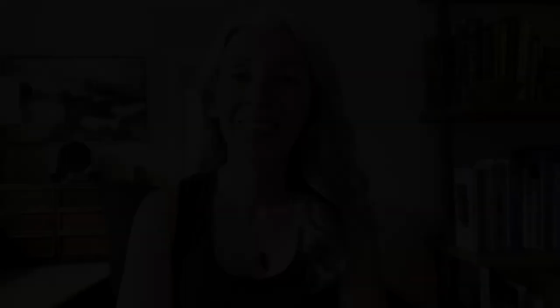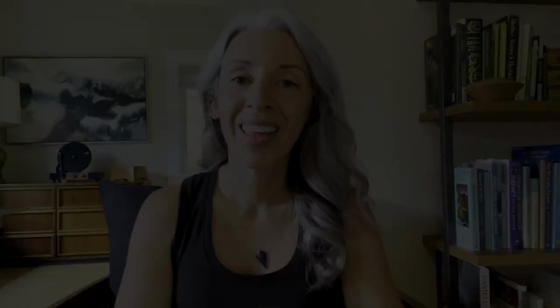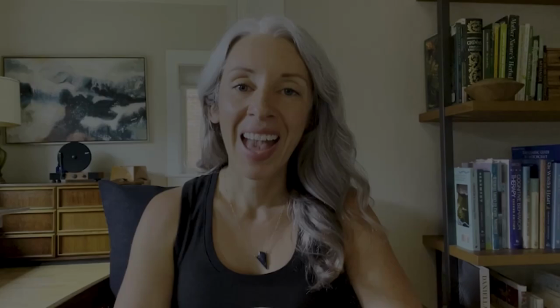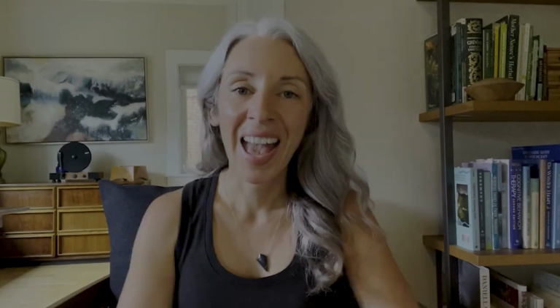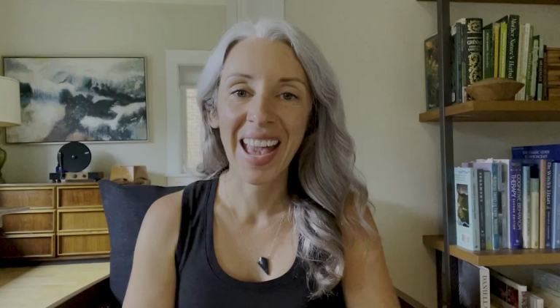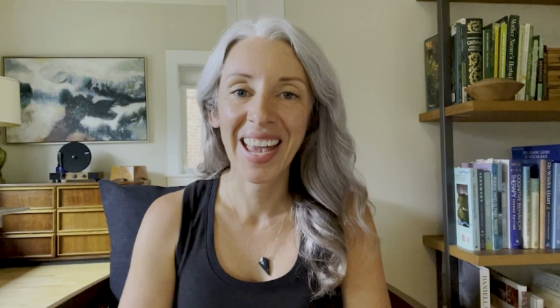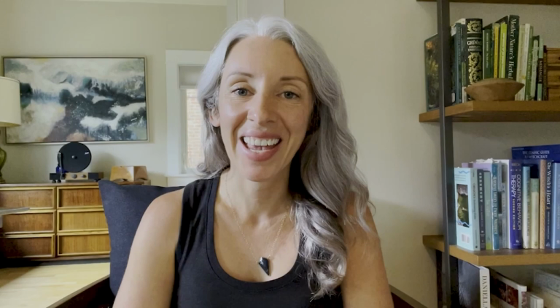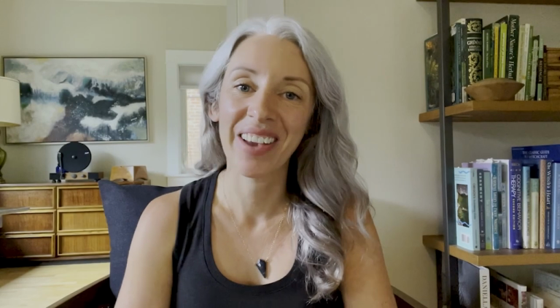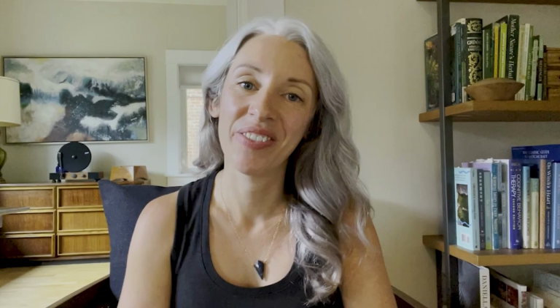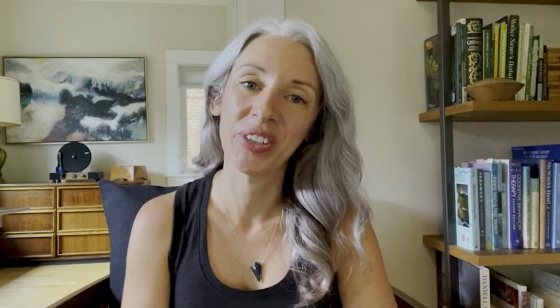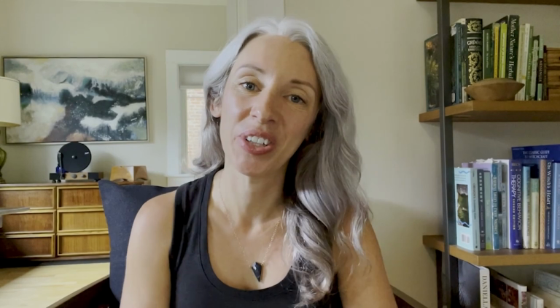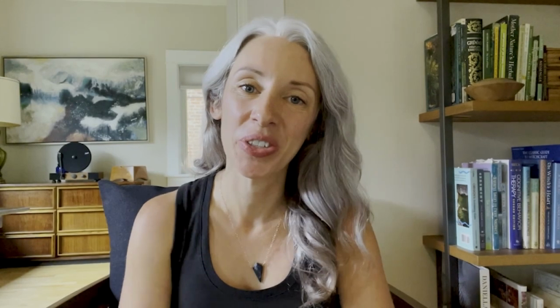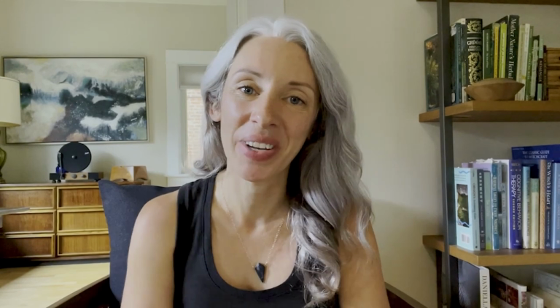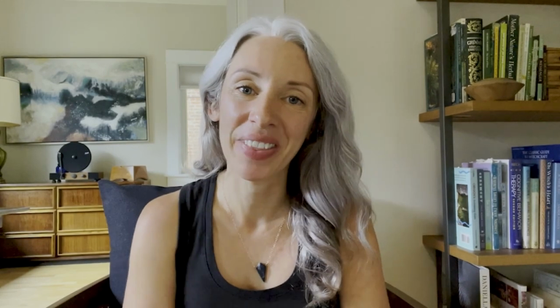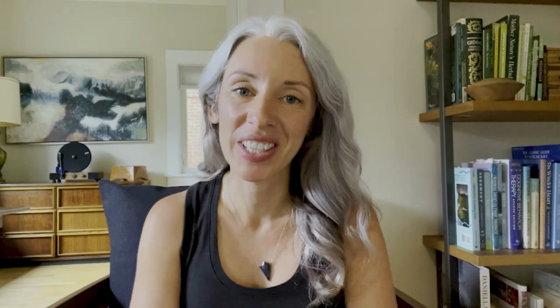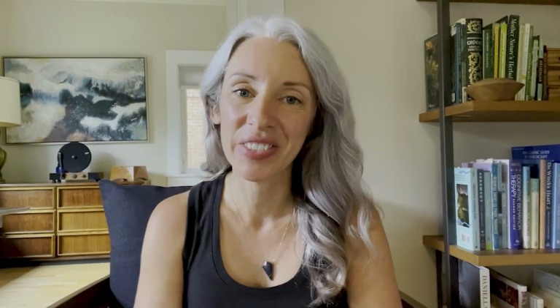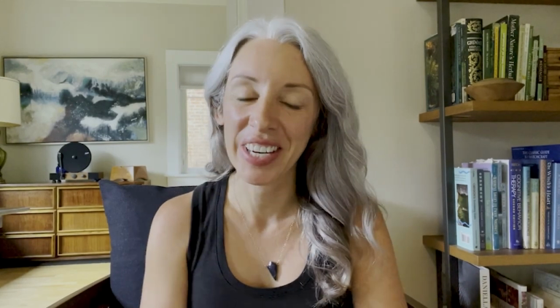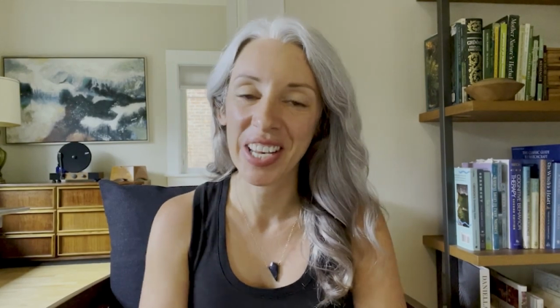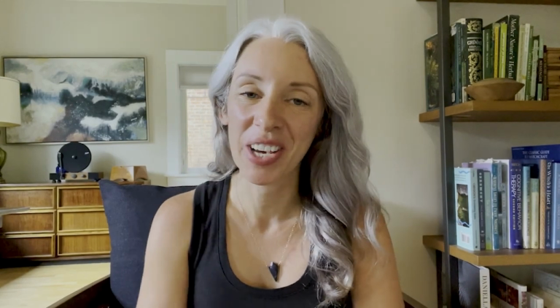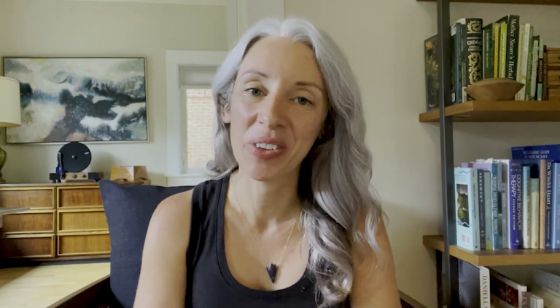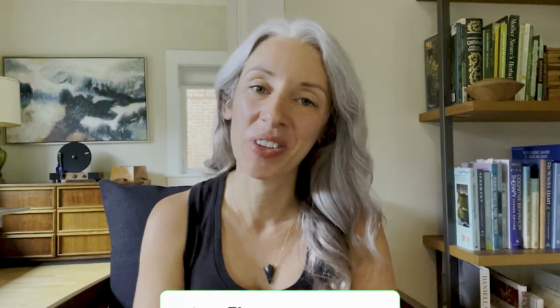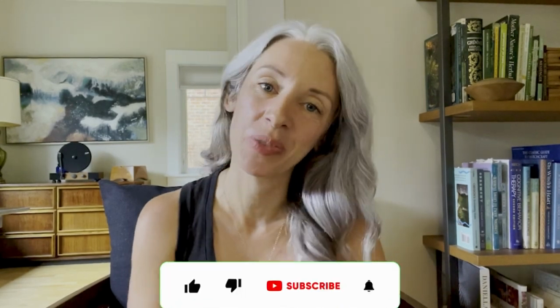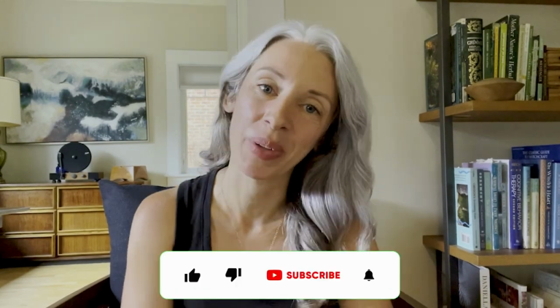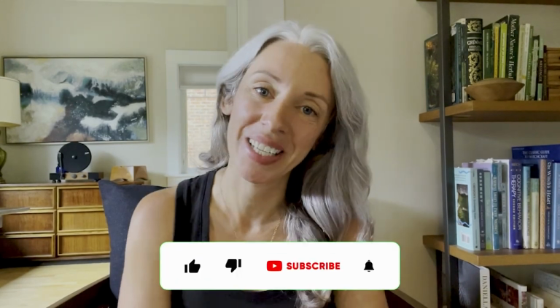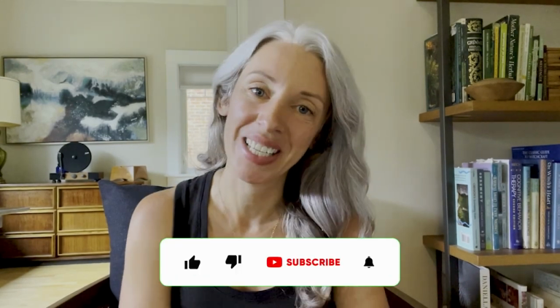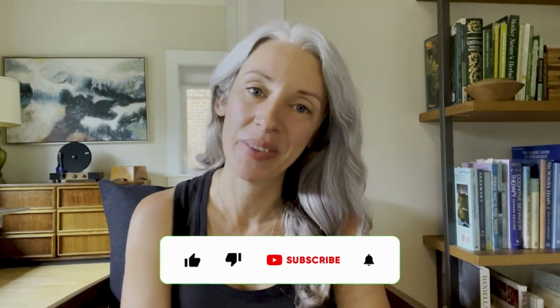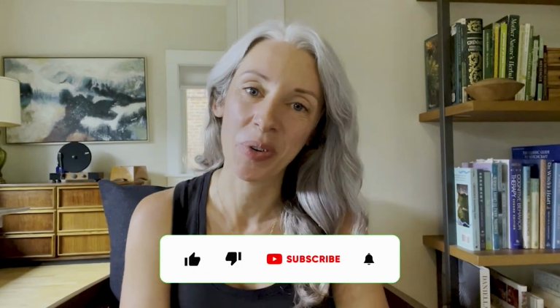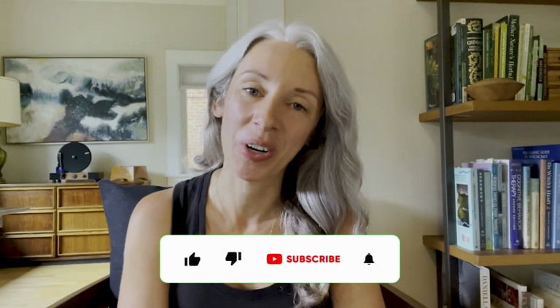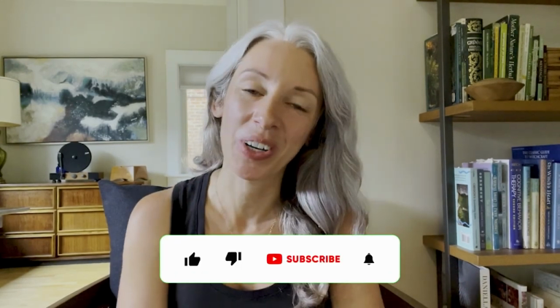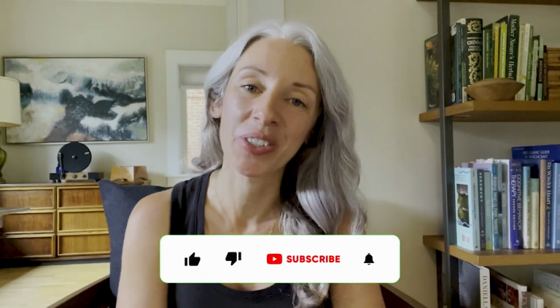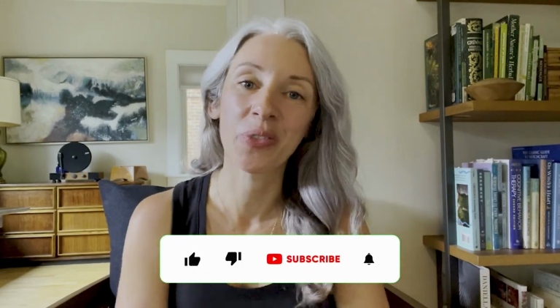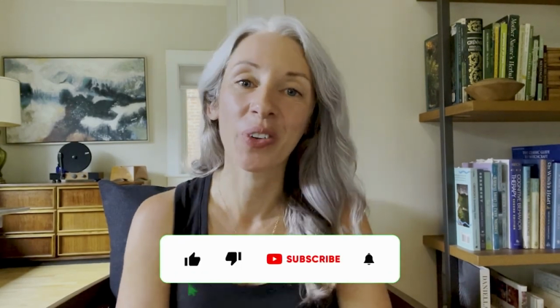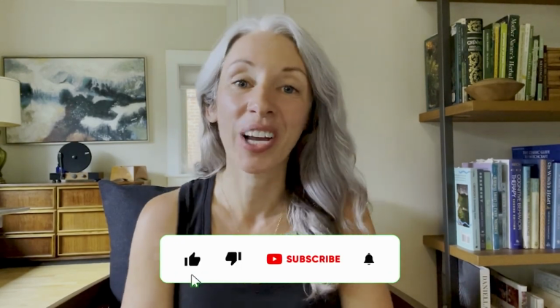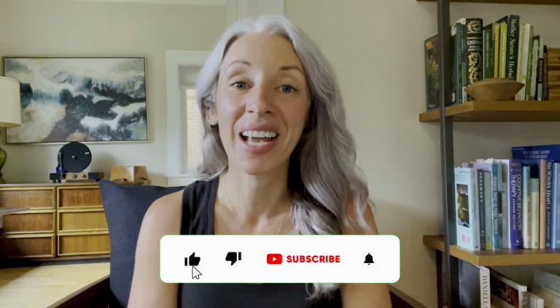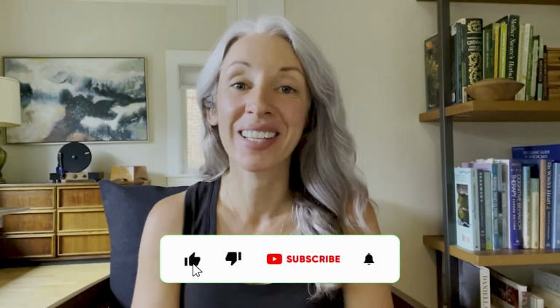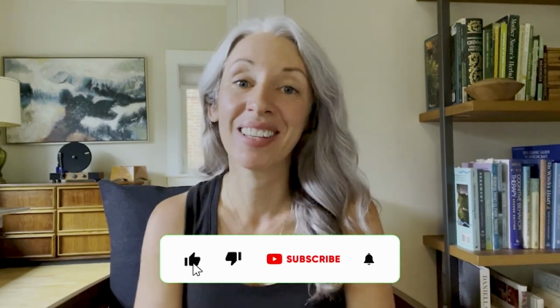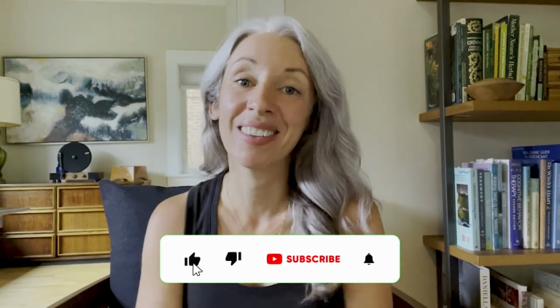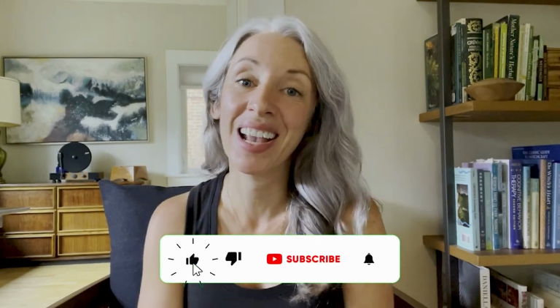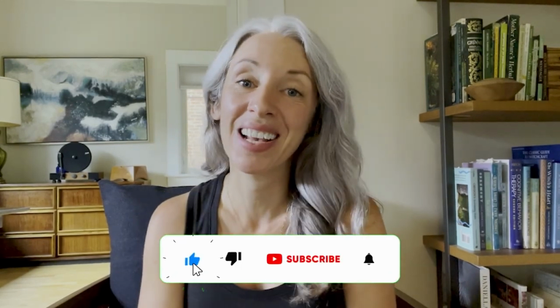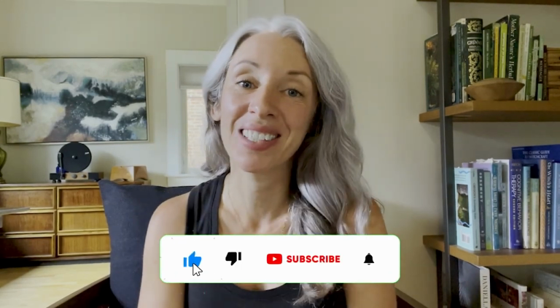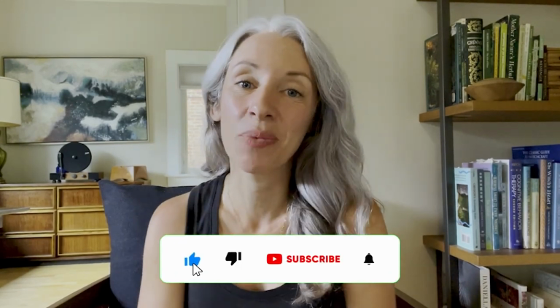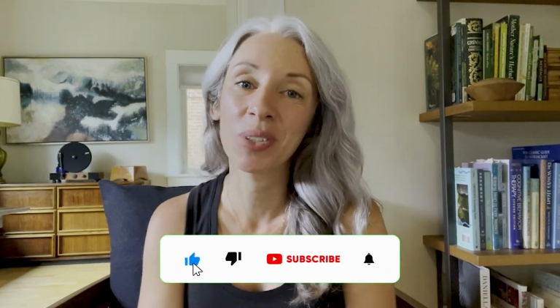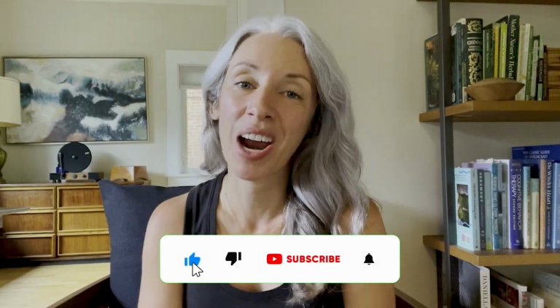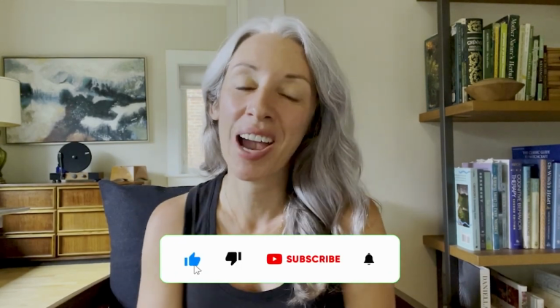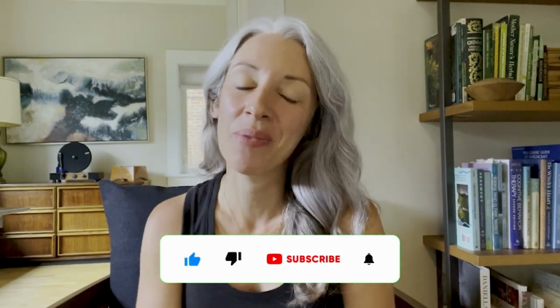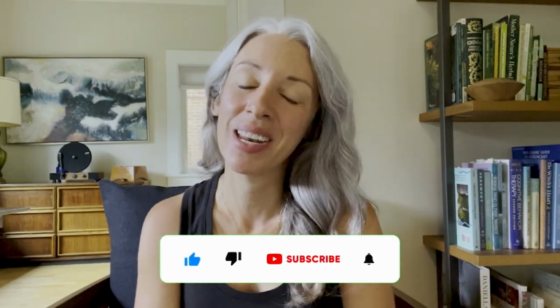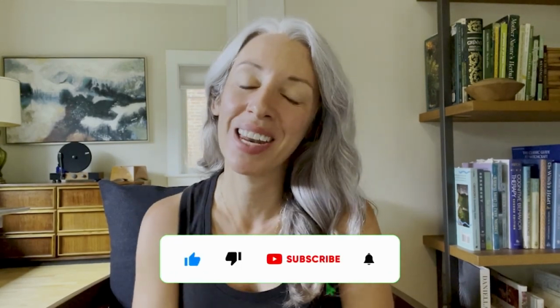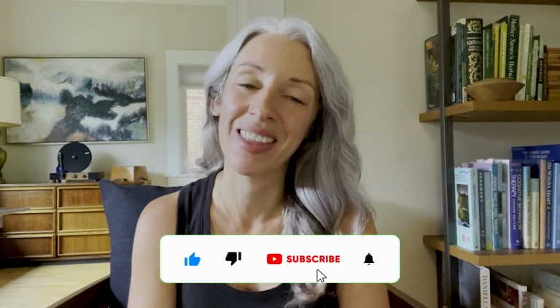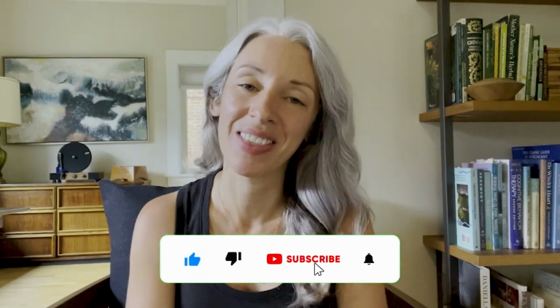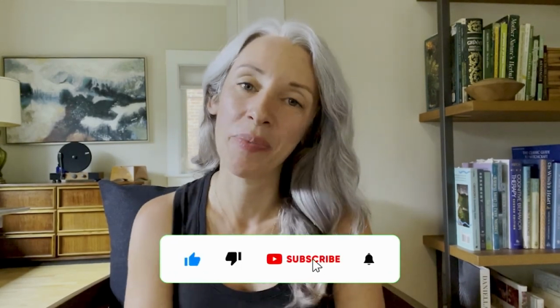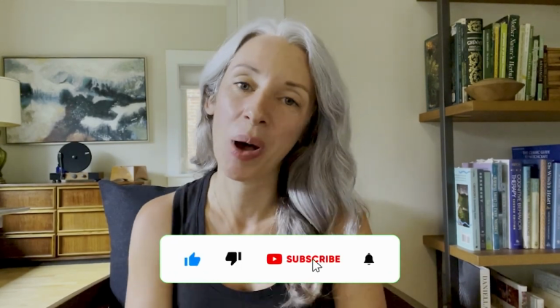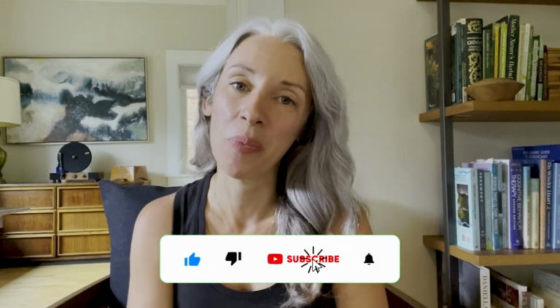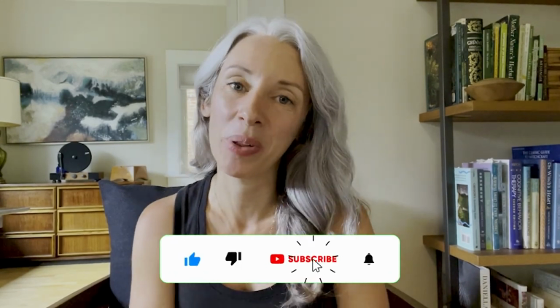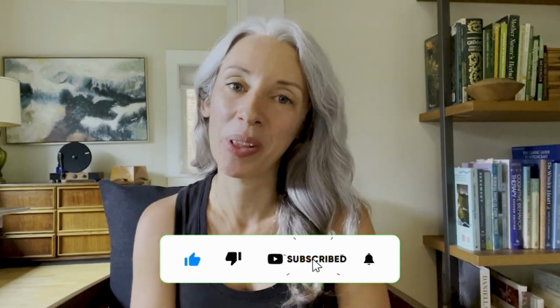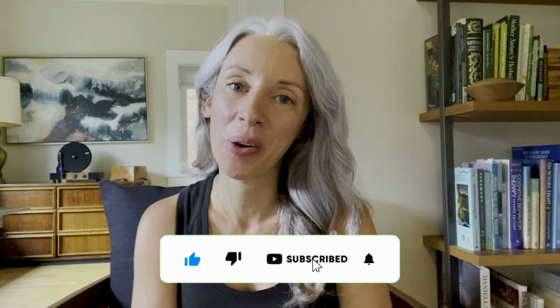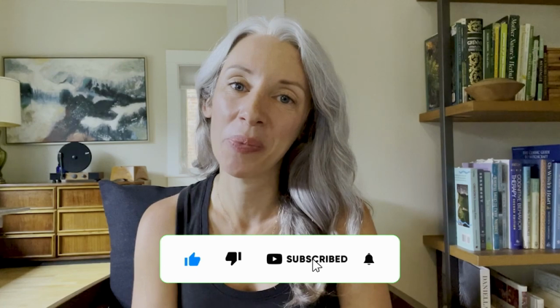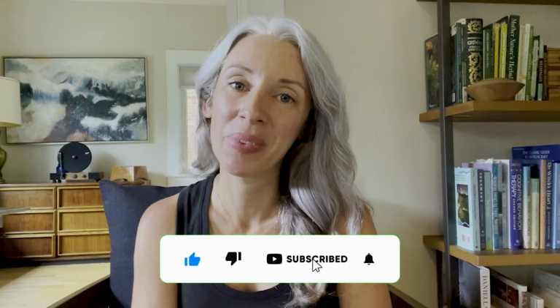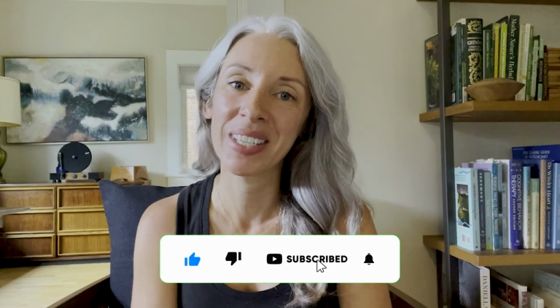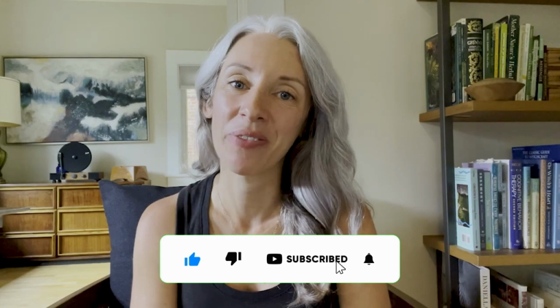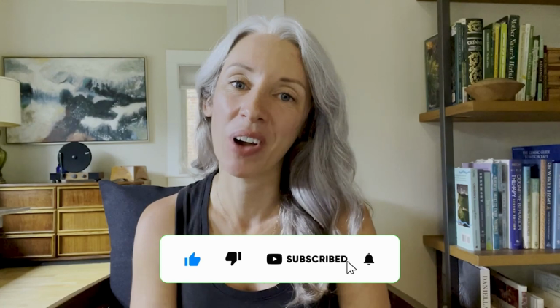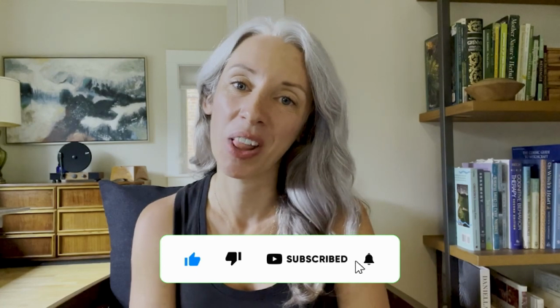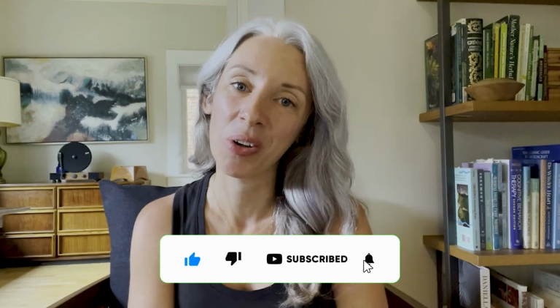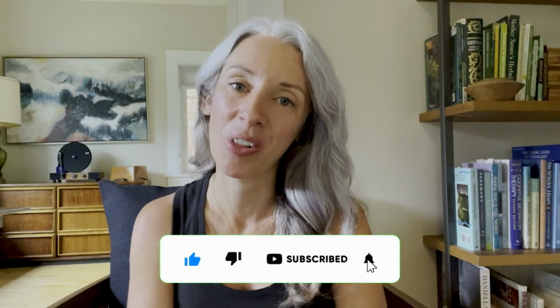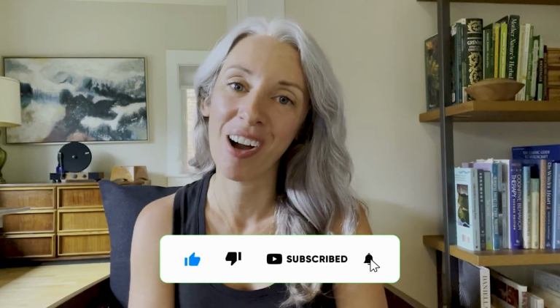Hey, if you're enjoying this video, there's plenty more. Don't forget to like, subscribe, and hit the bell below to follow along.